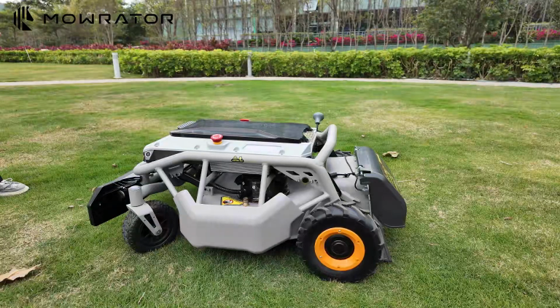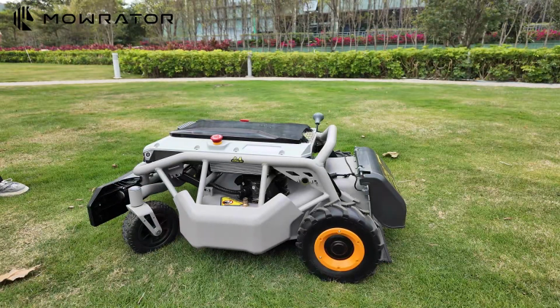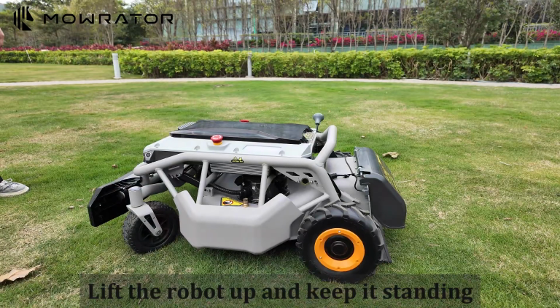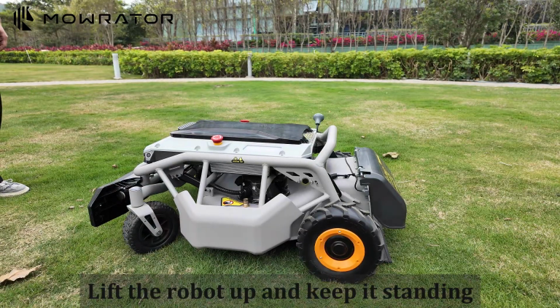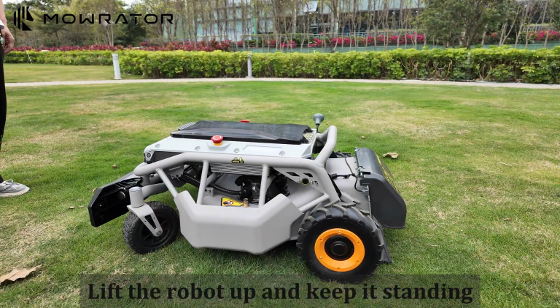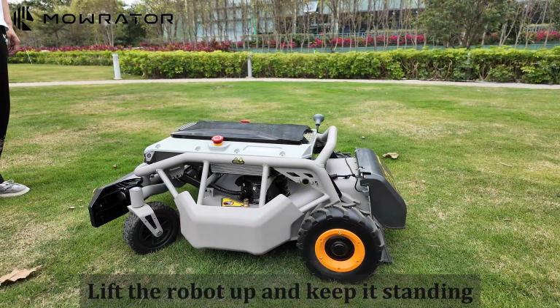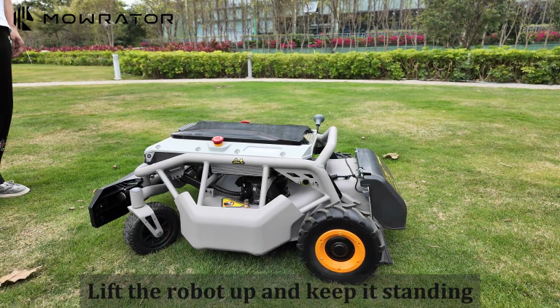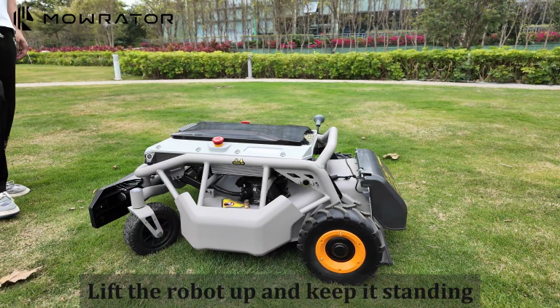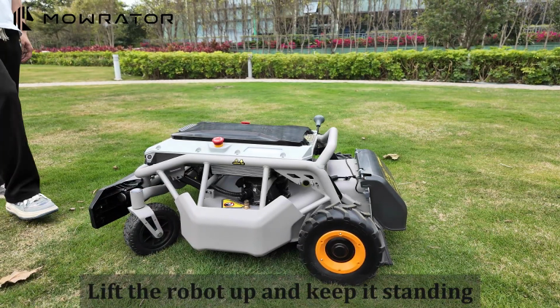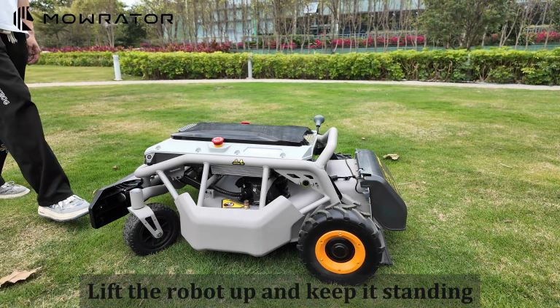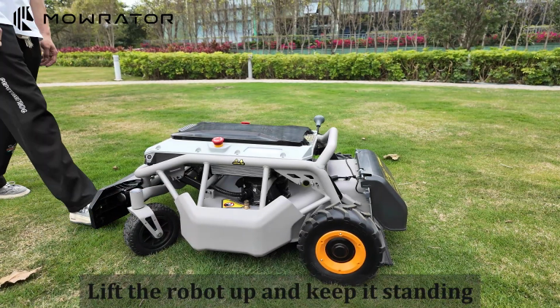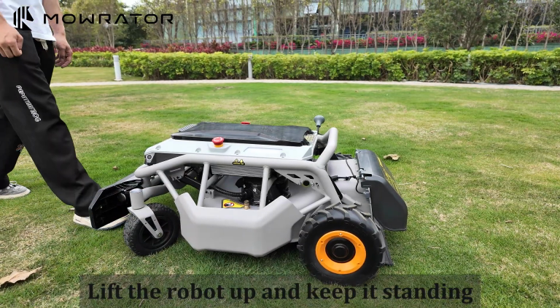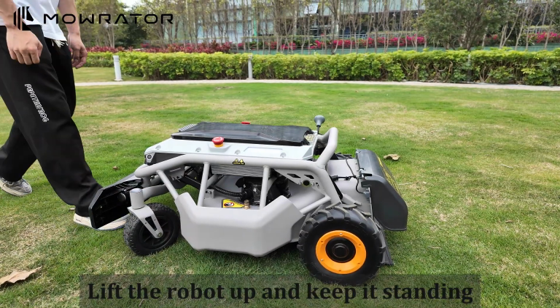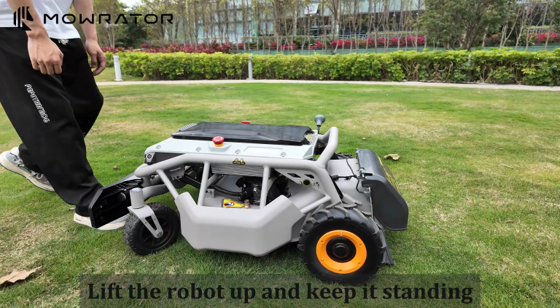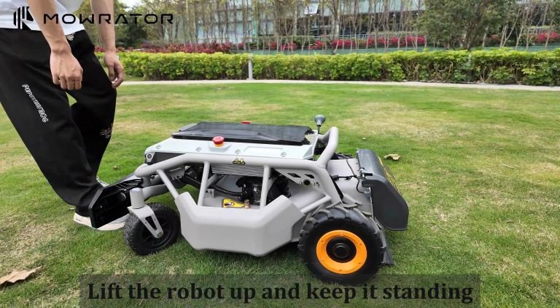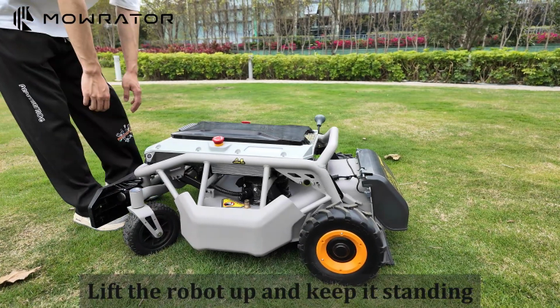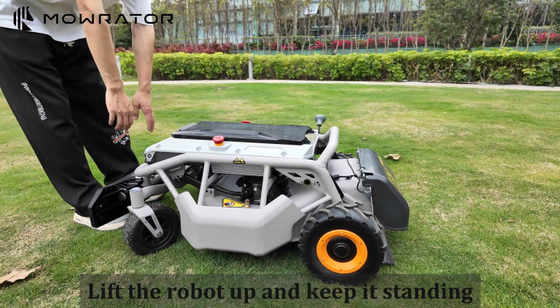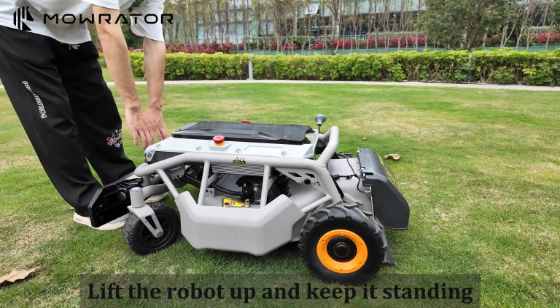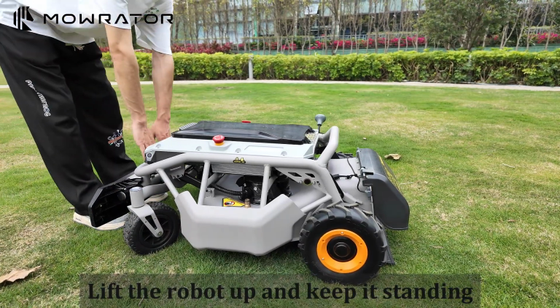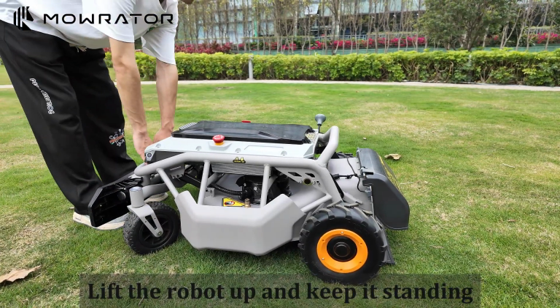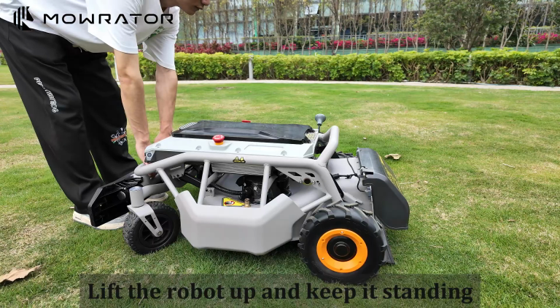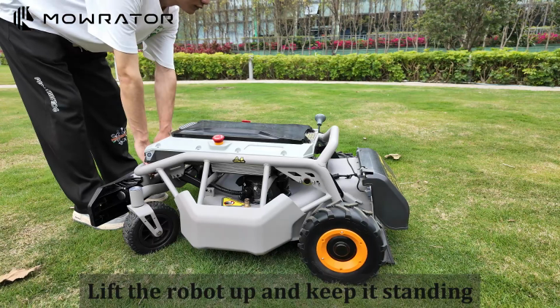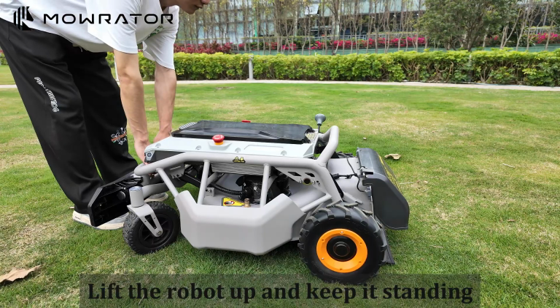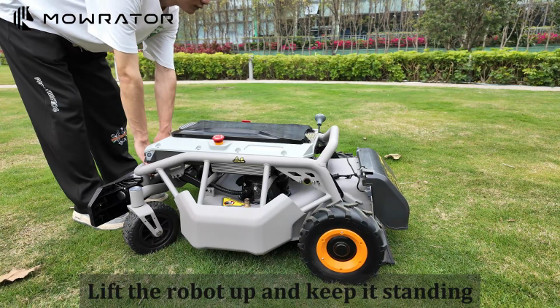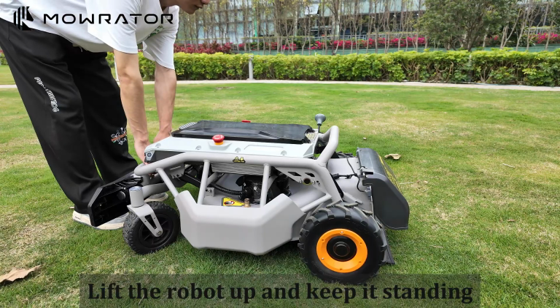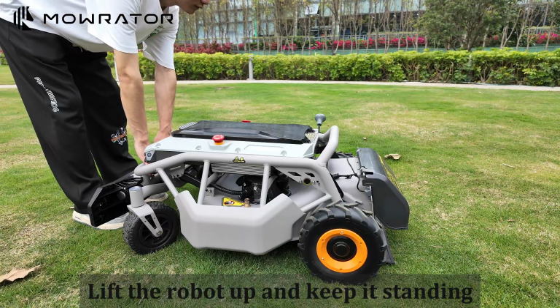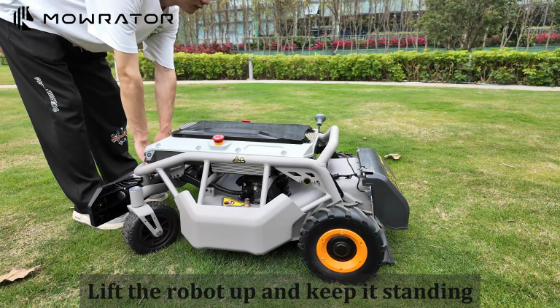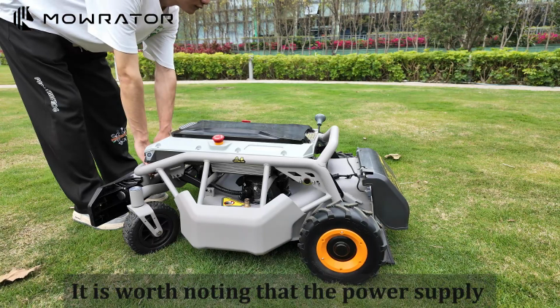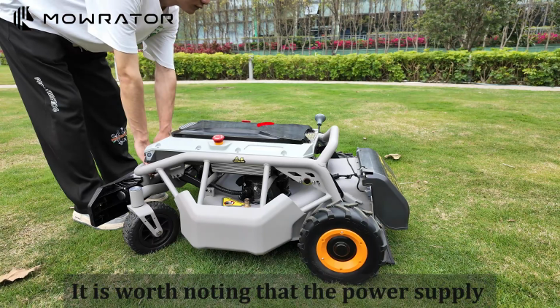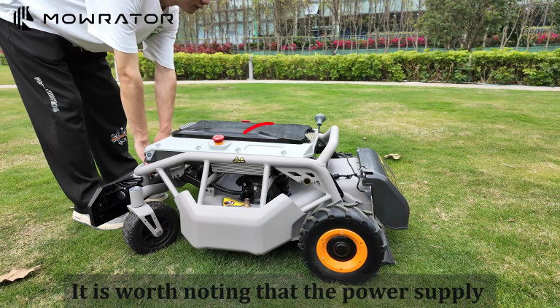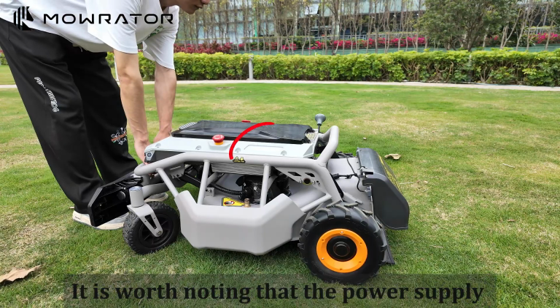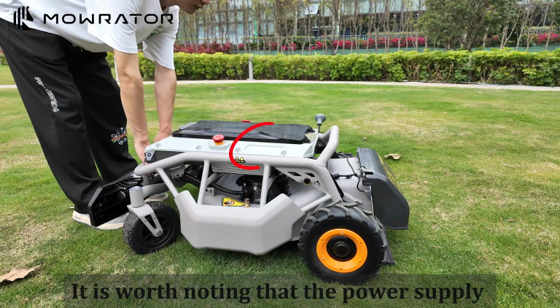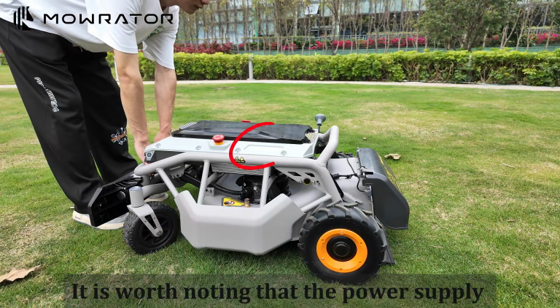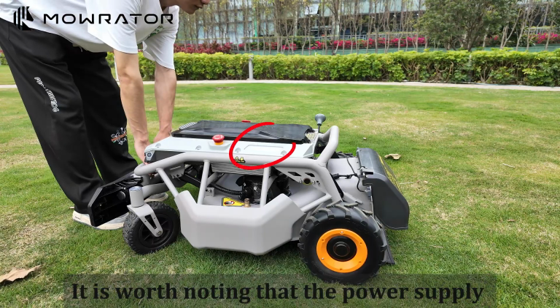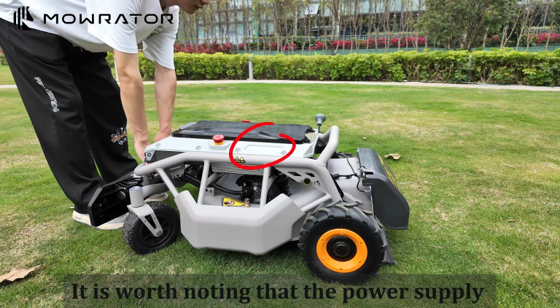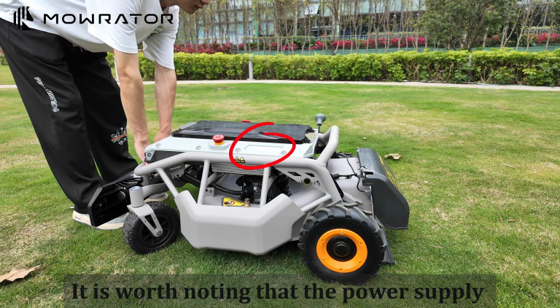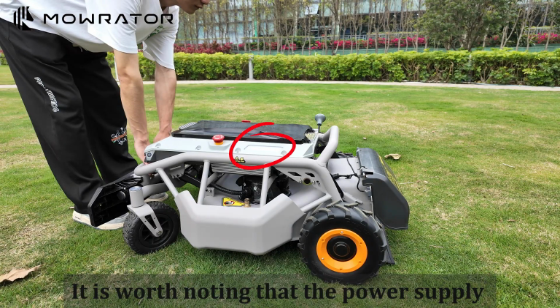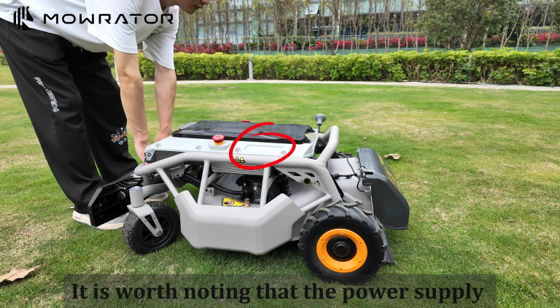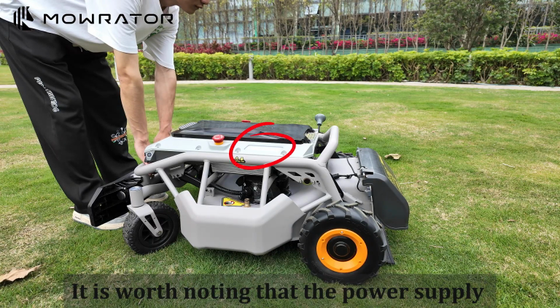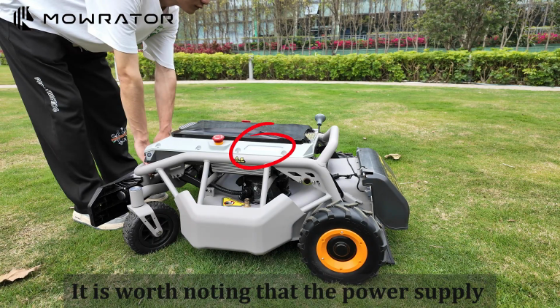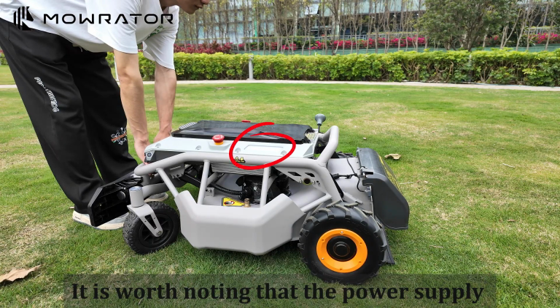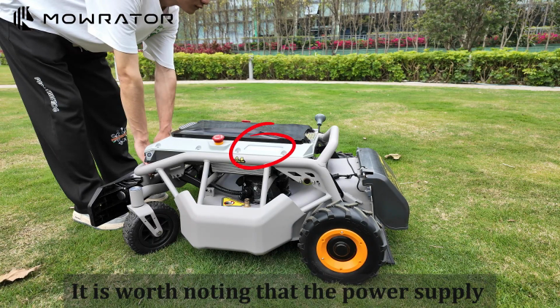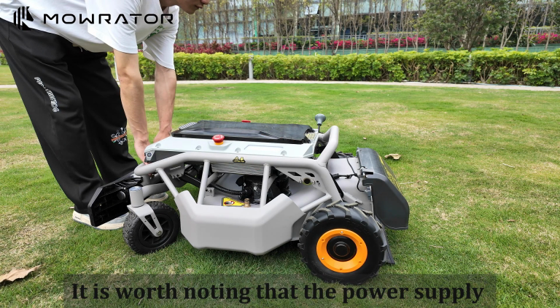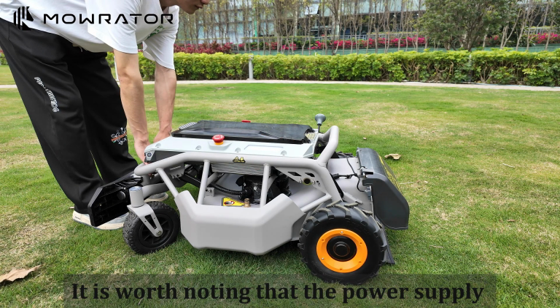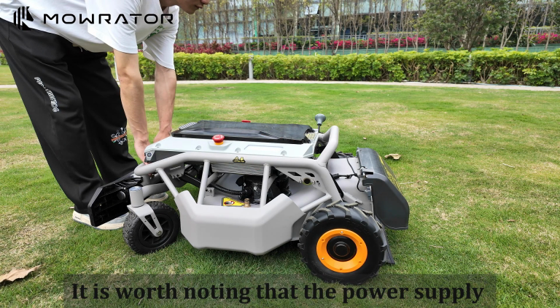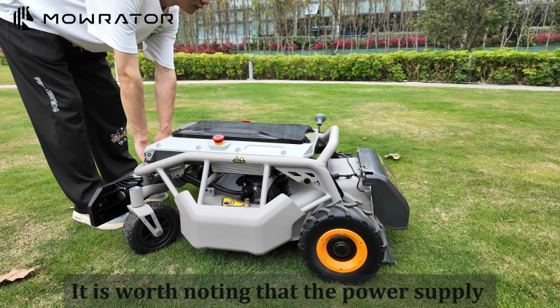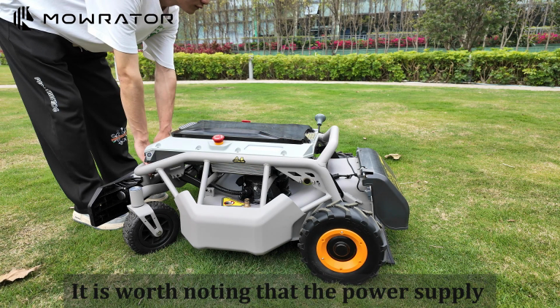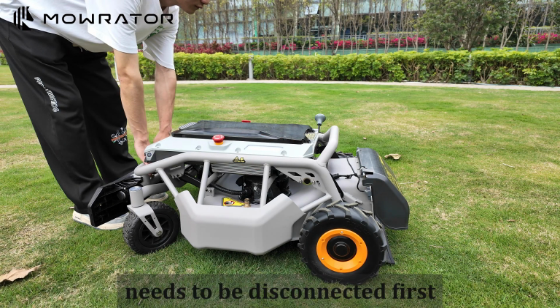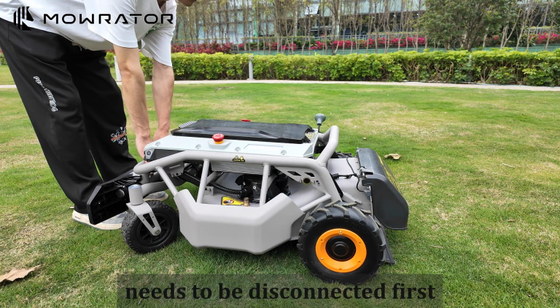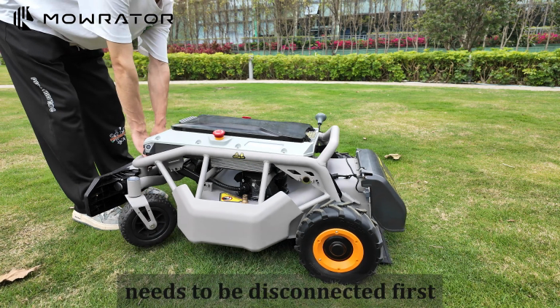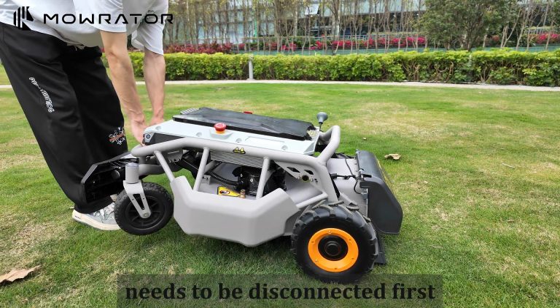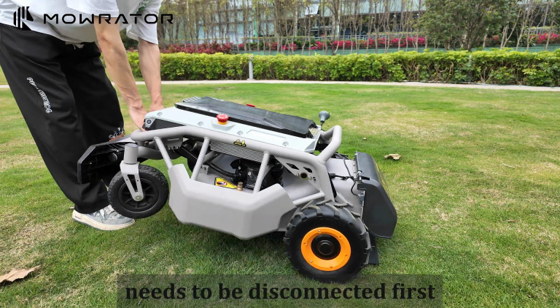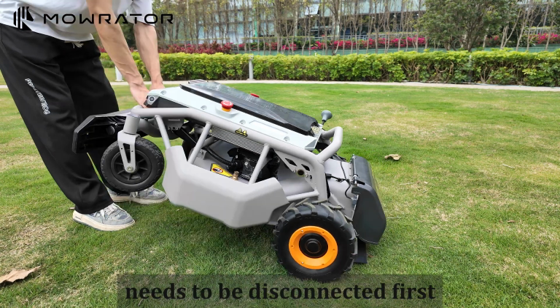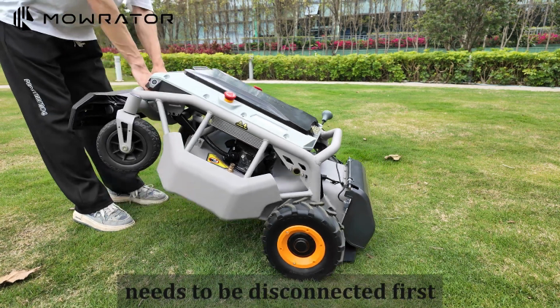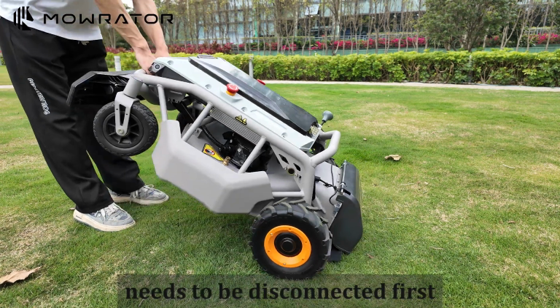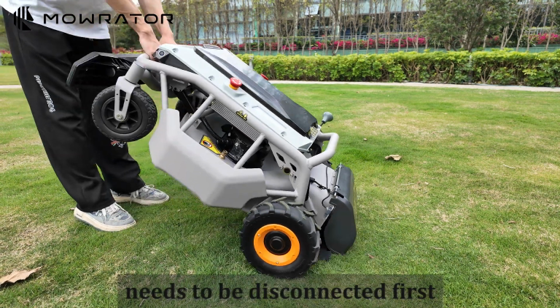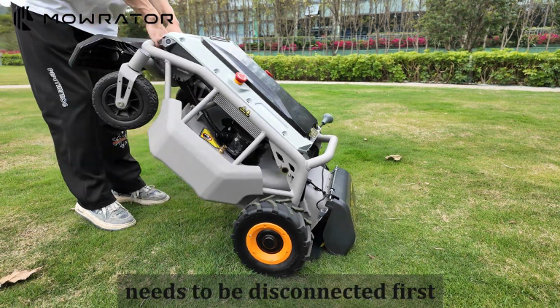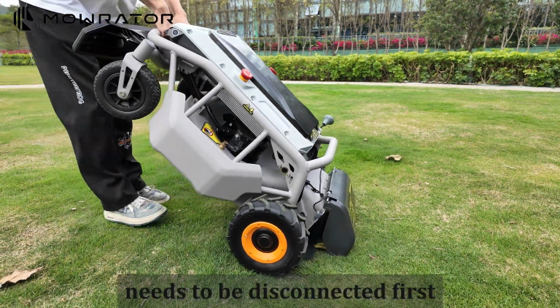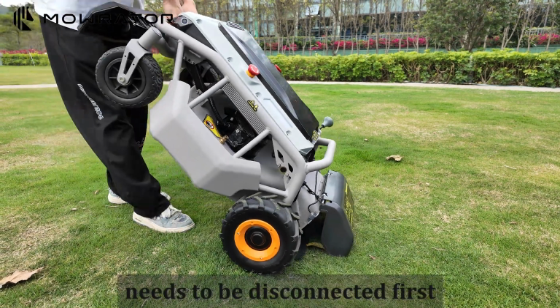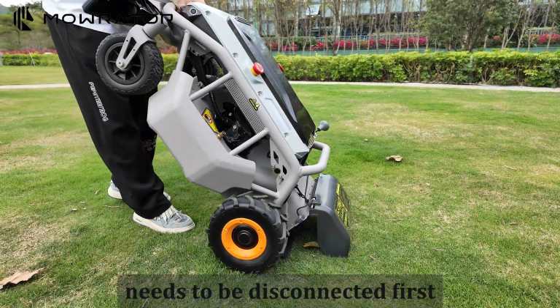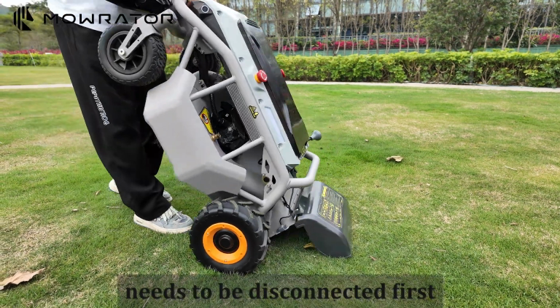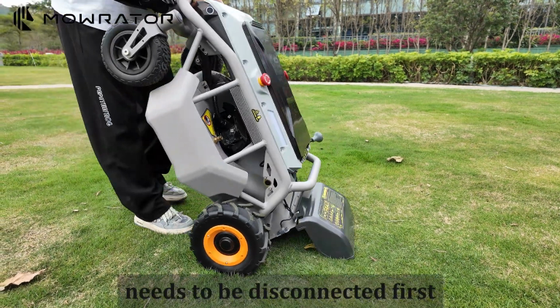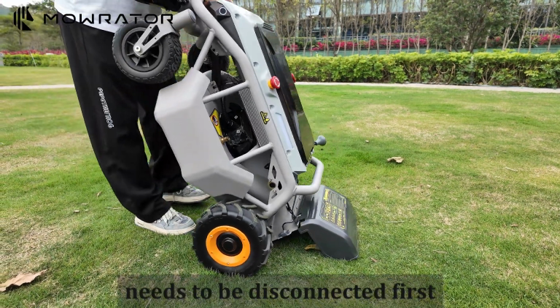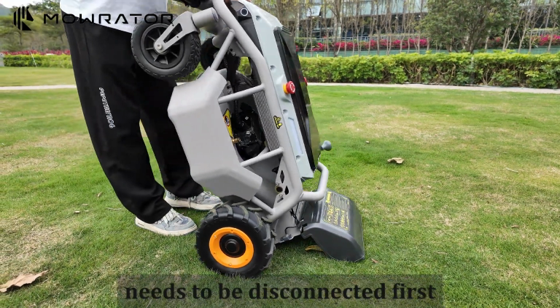Lift the robot up and keep it standing. It is worth noting that the power supply needs to be disconnected first.